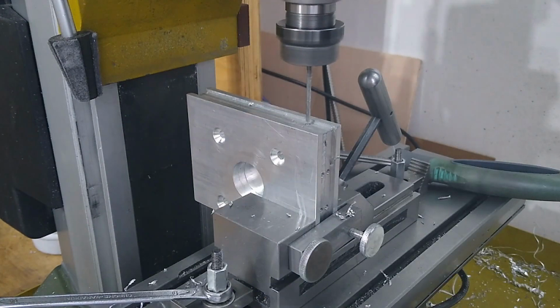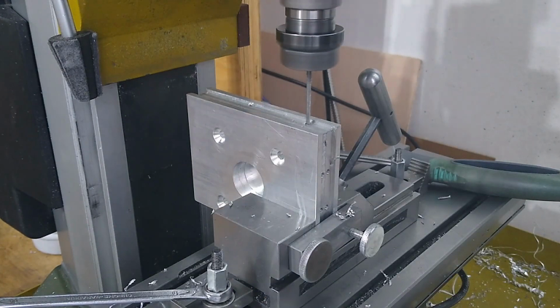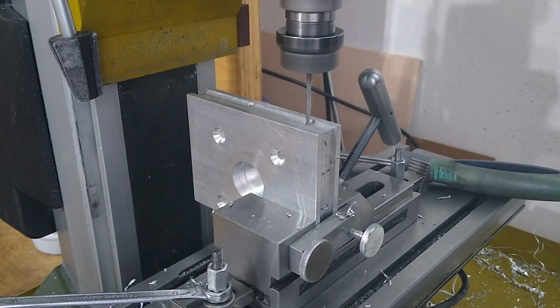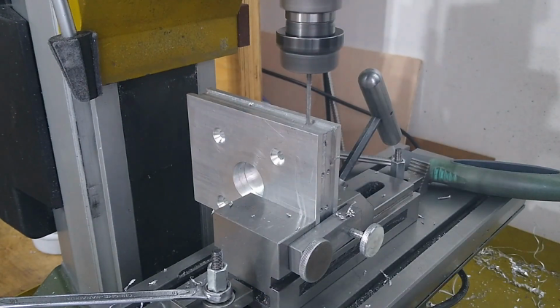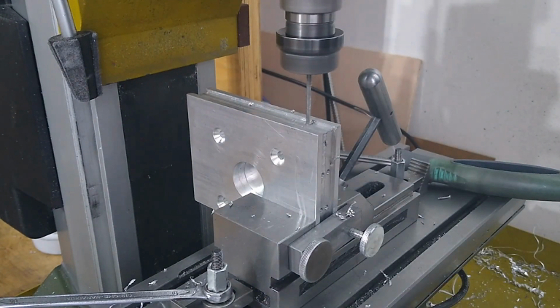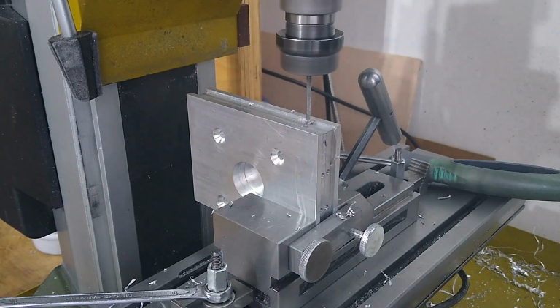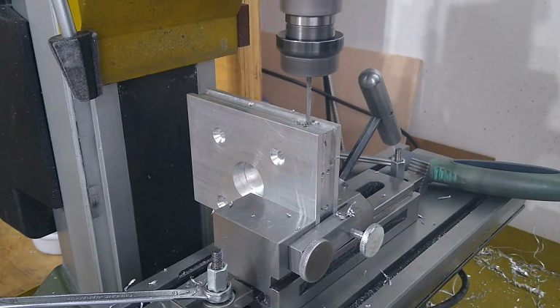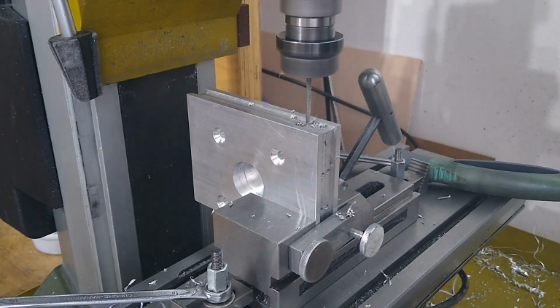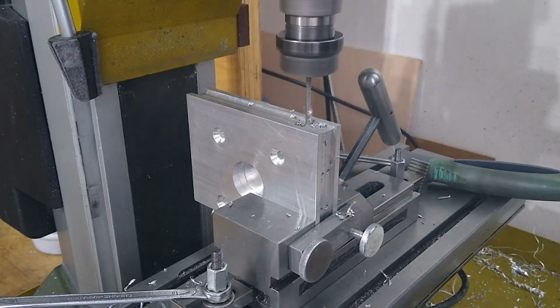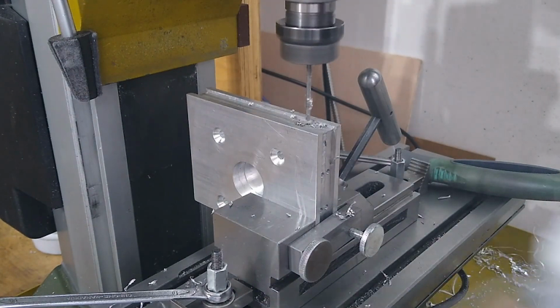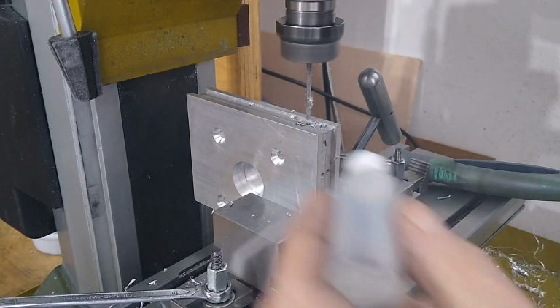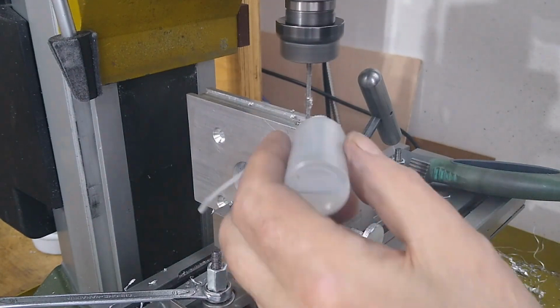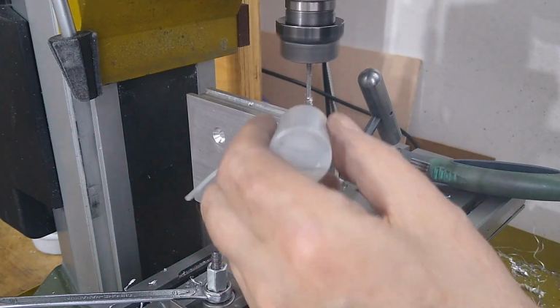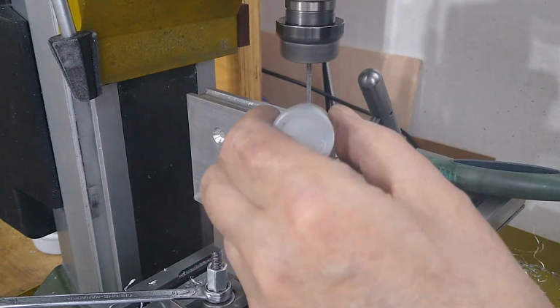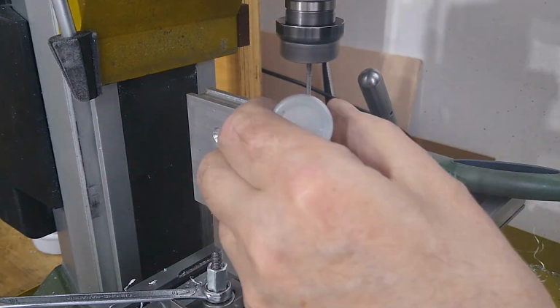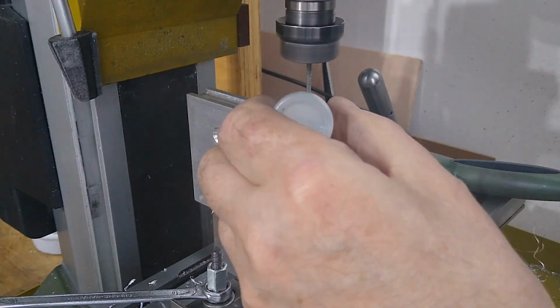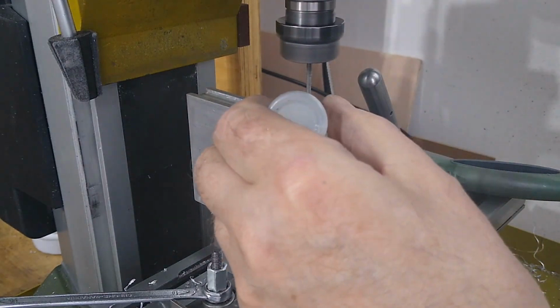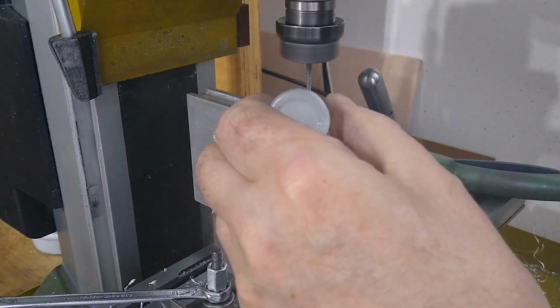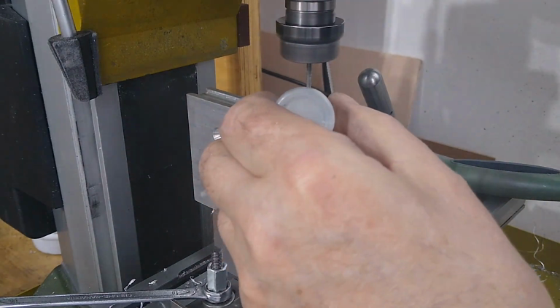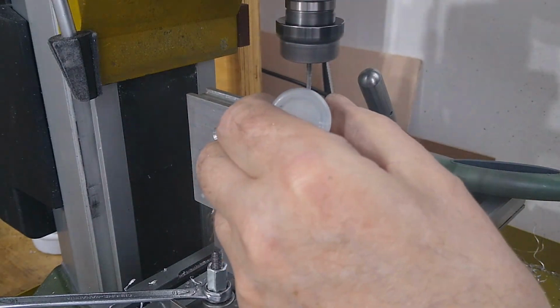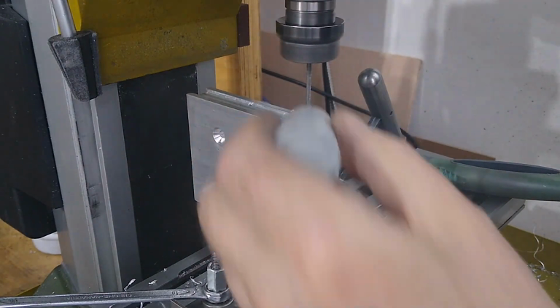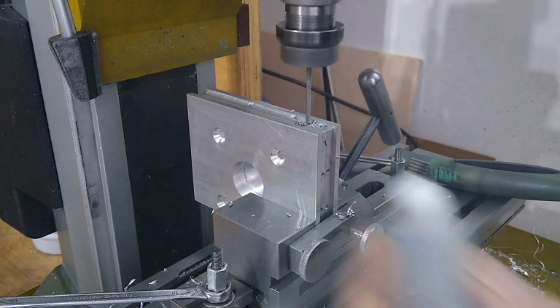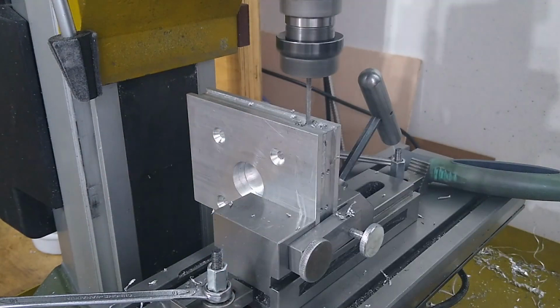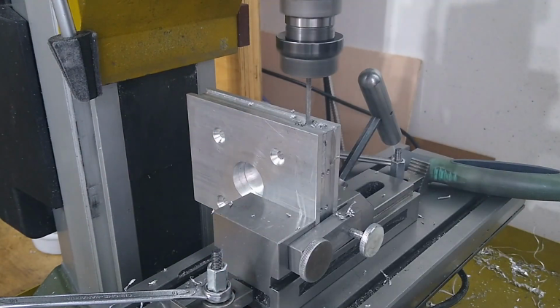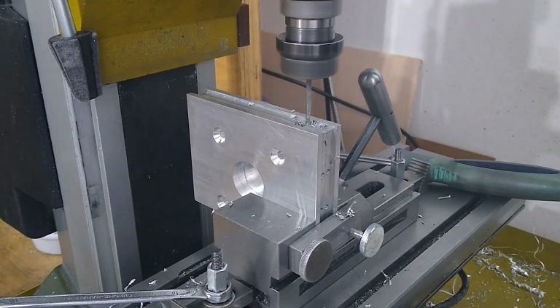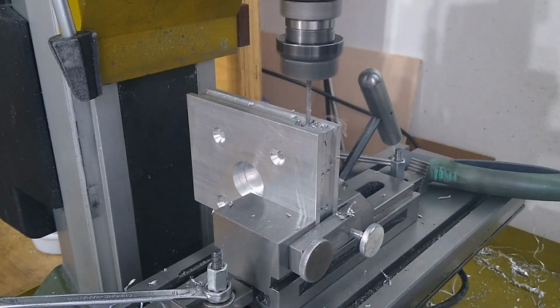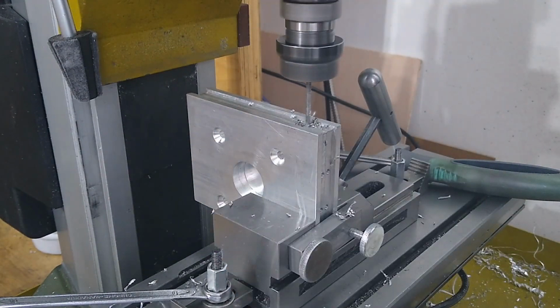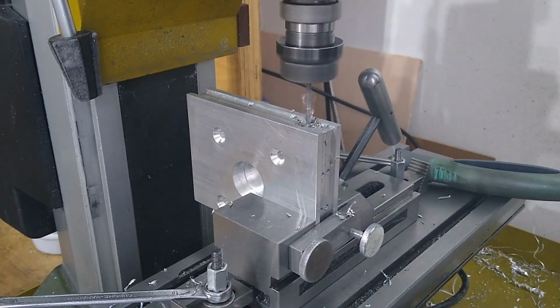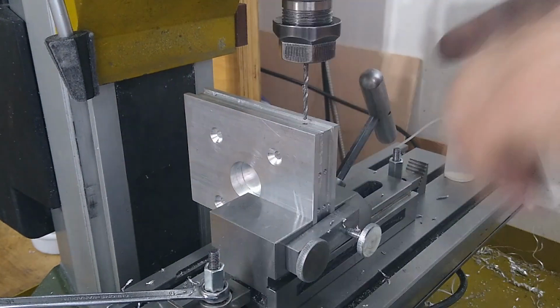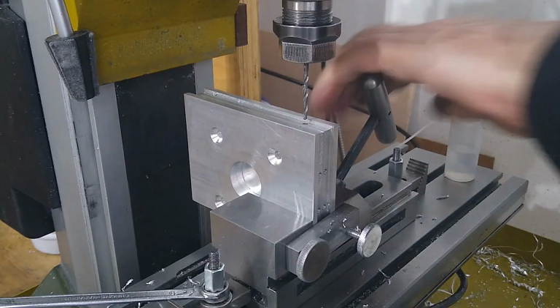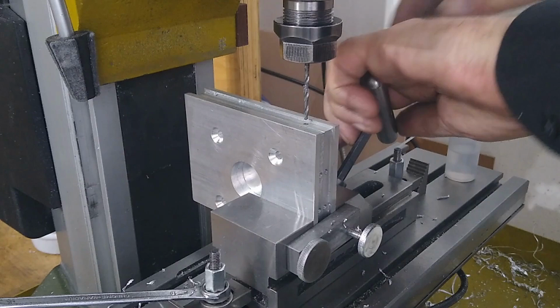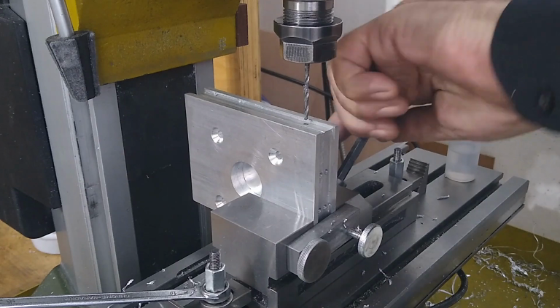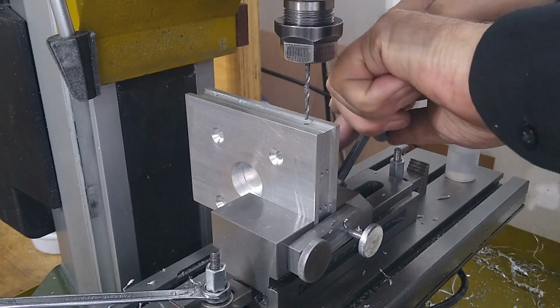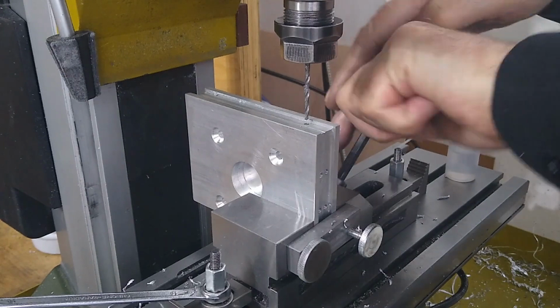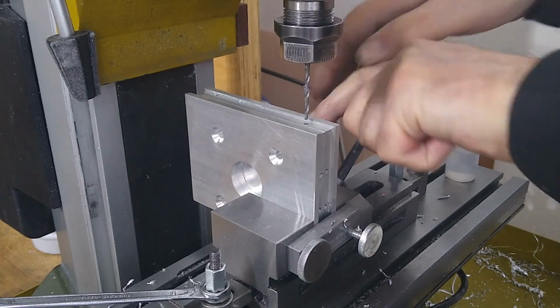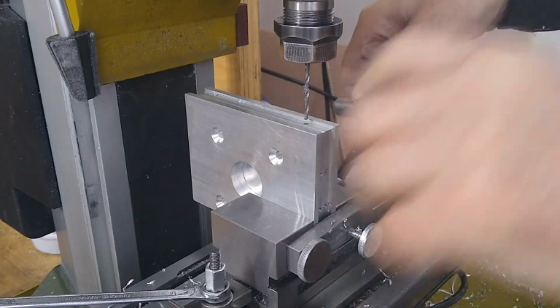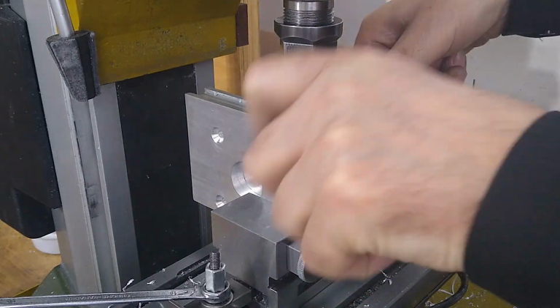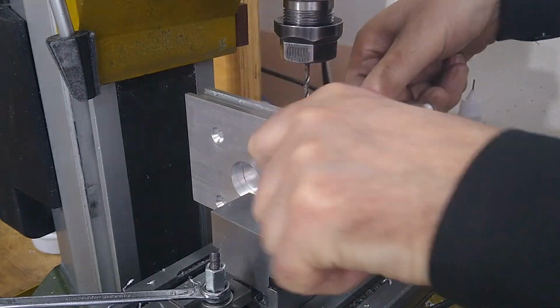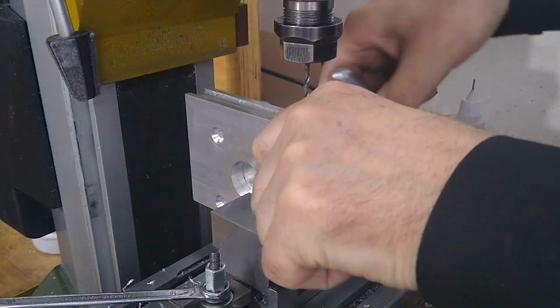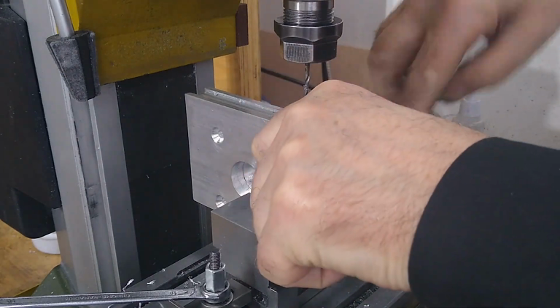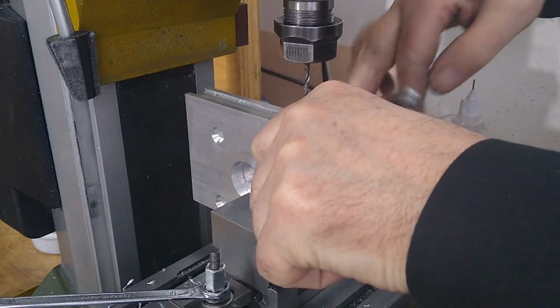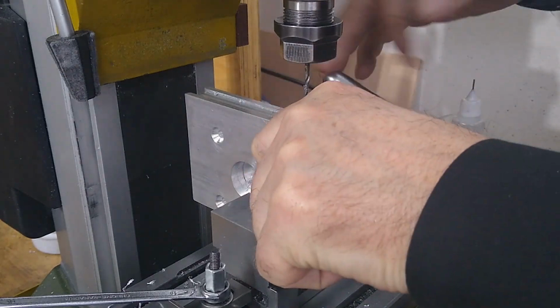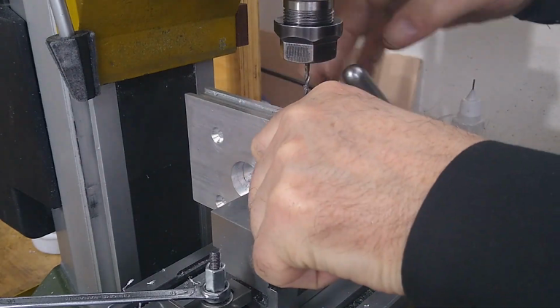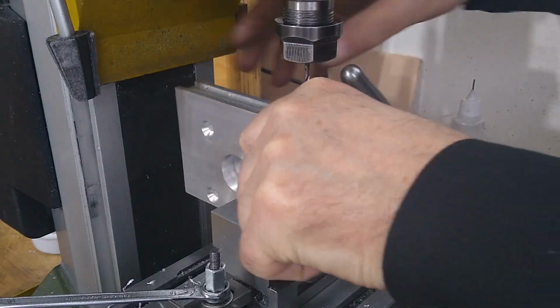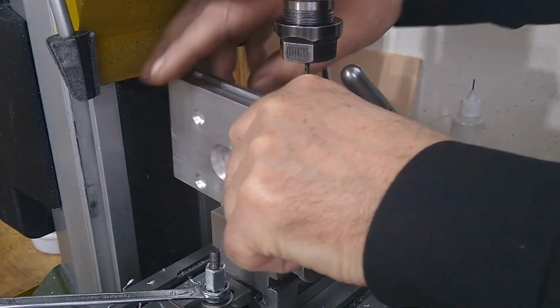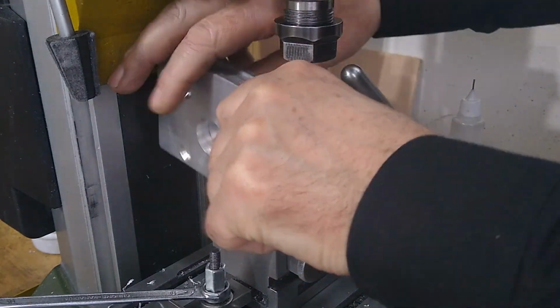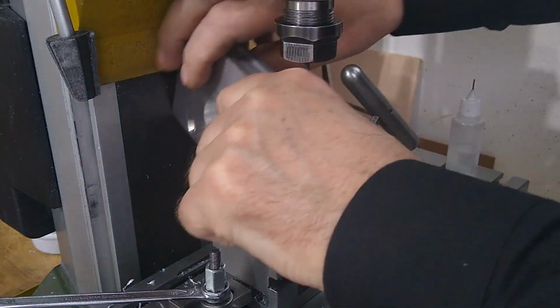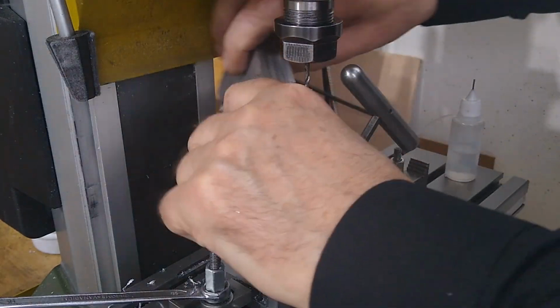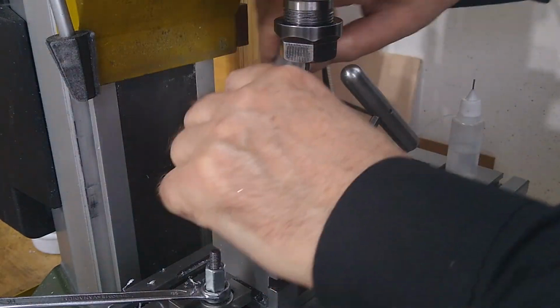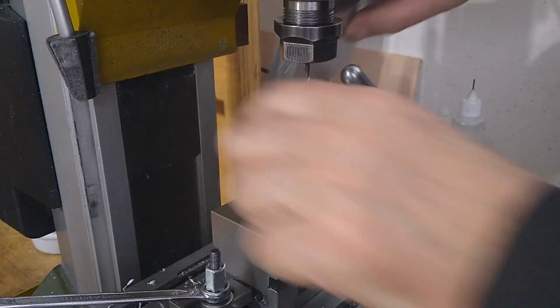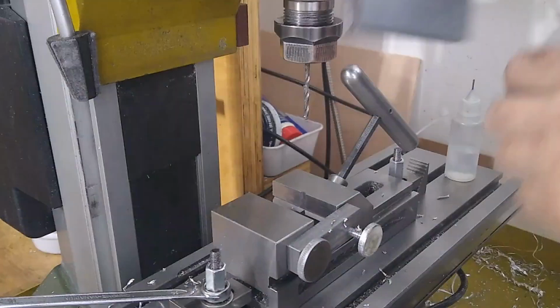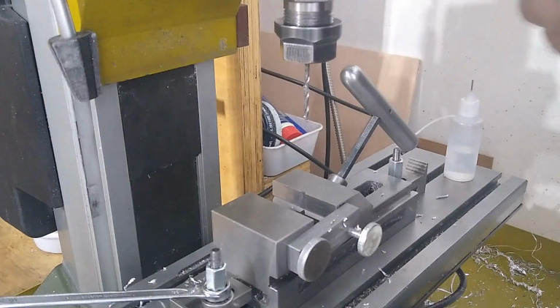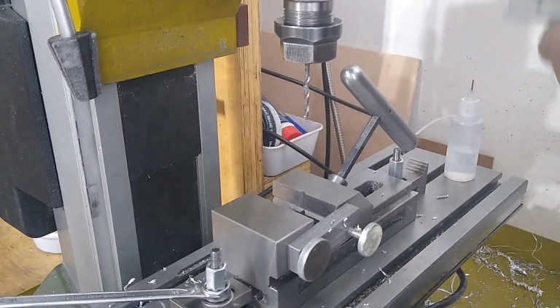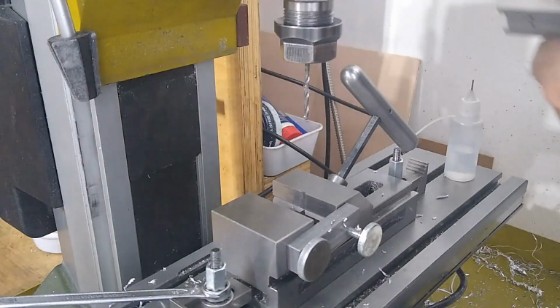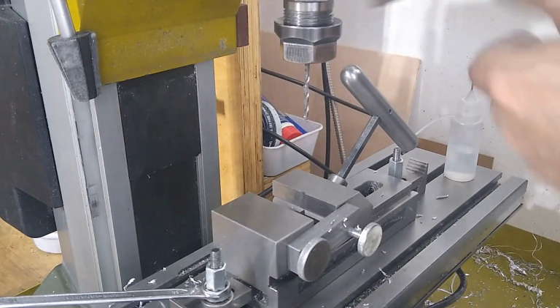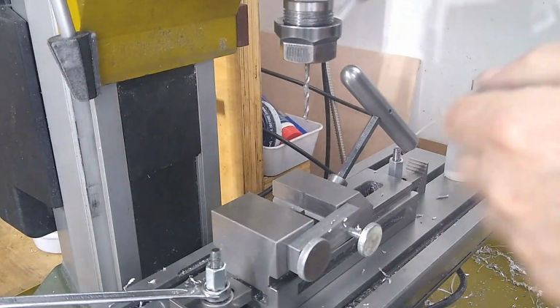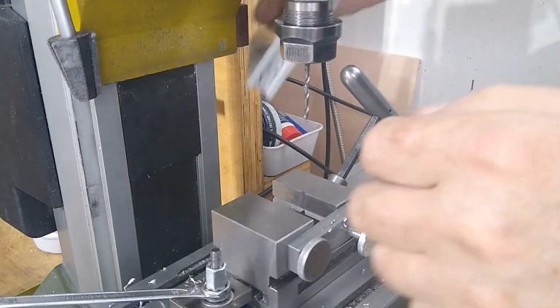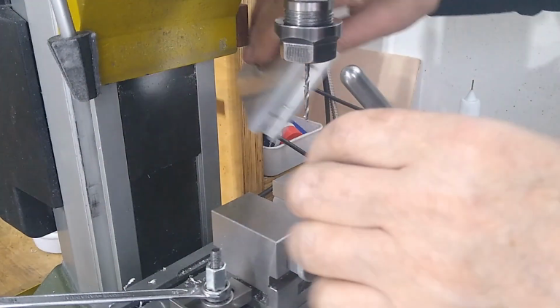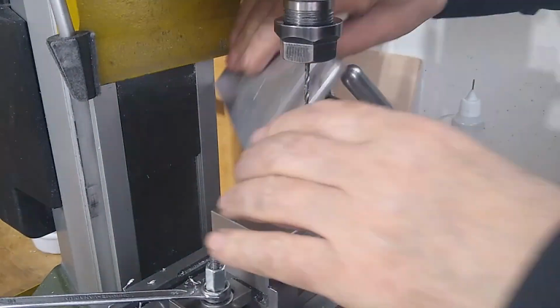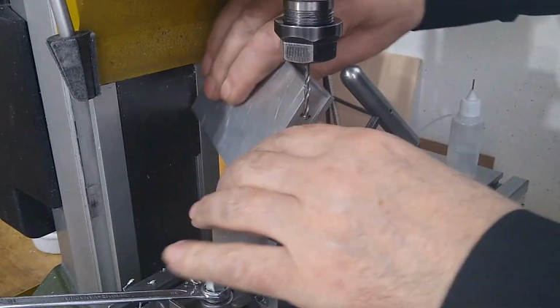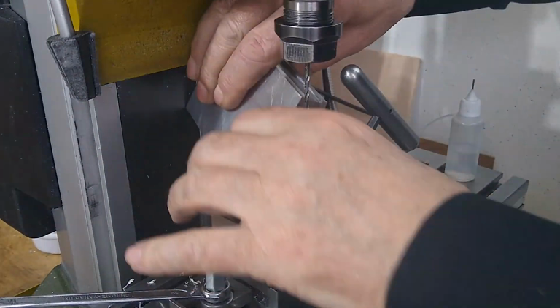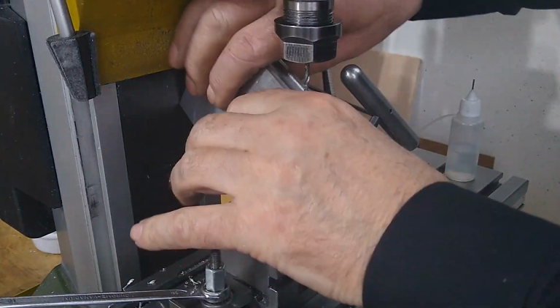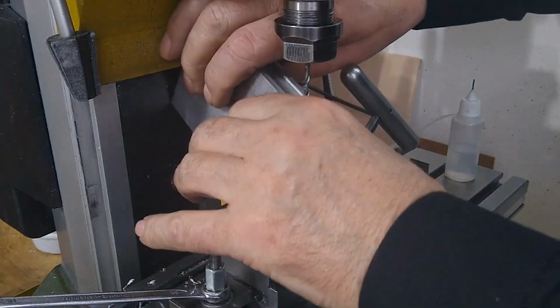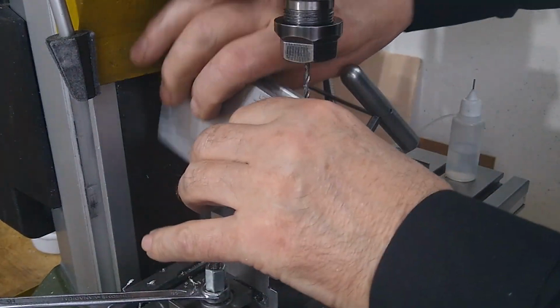By using a stop plate in the vise, I ensure equal distances for all drill holes for mounting the walls of the housing.